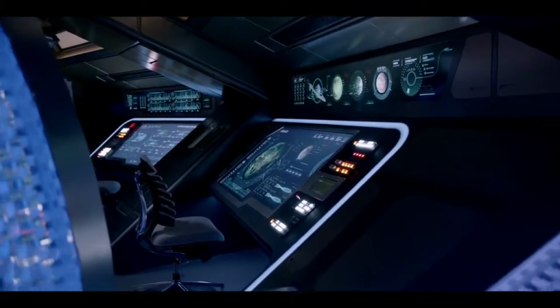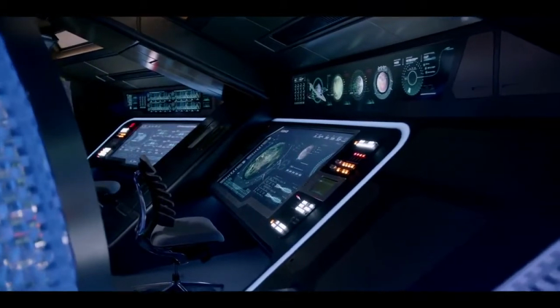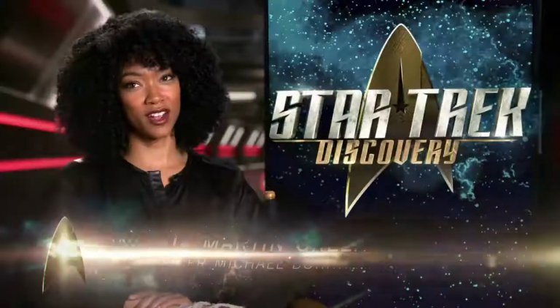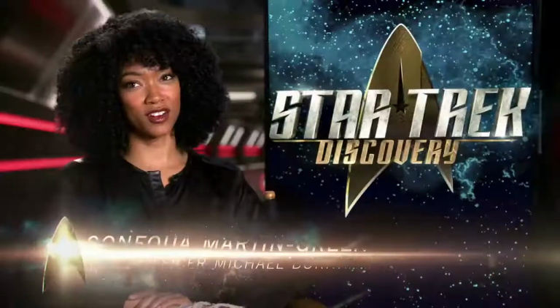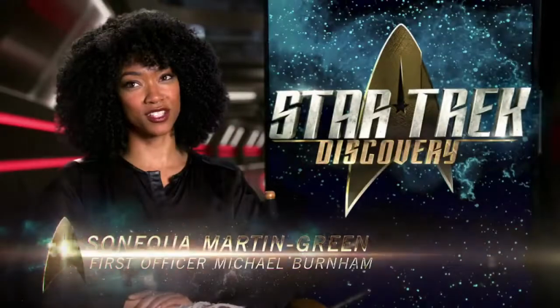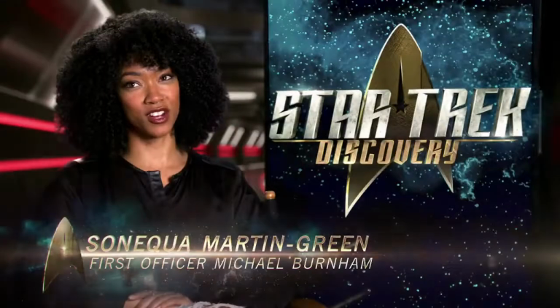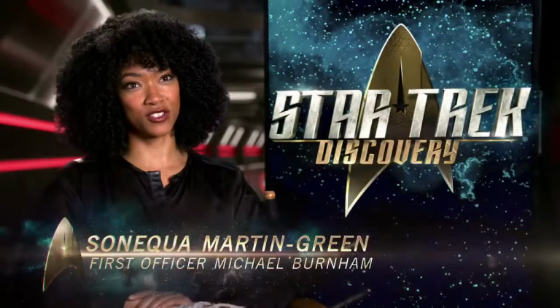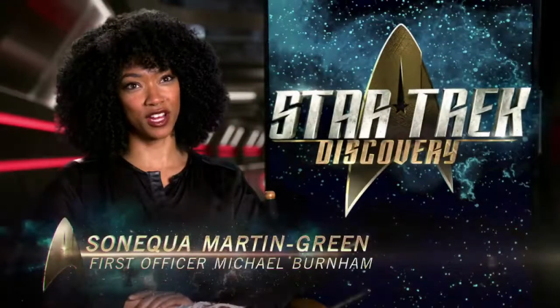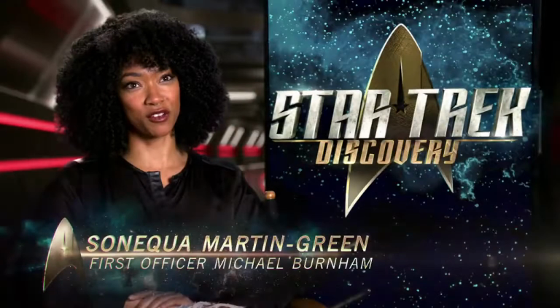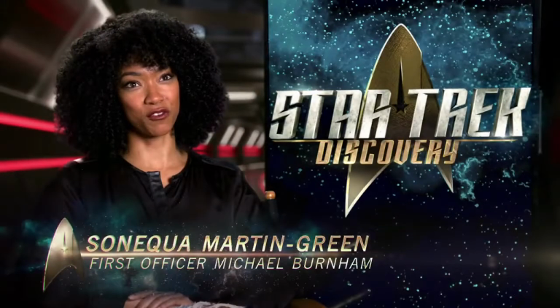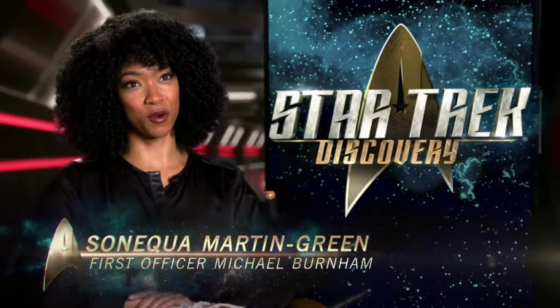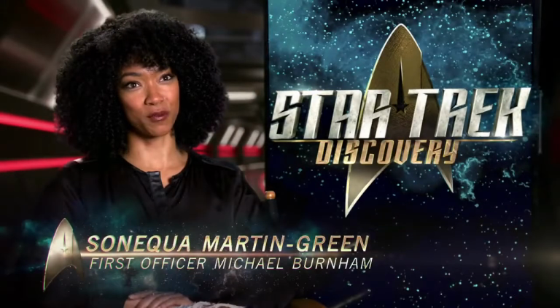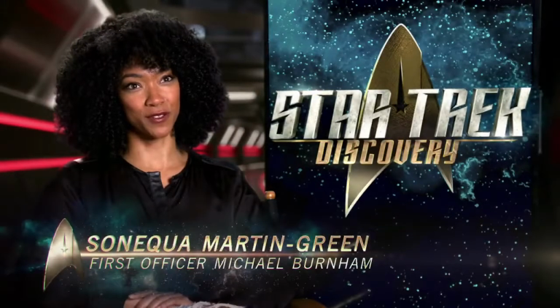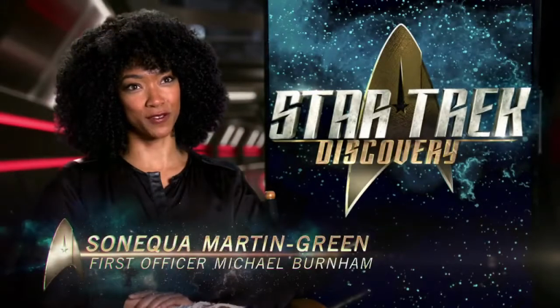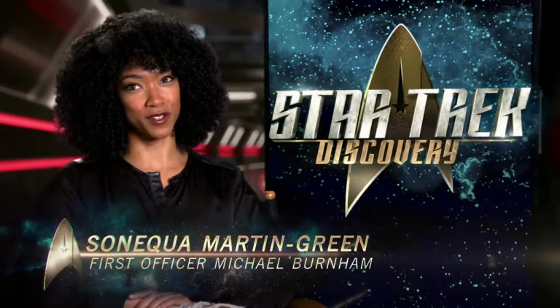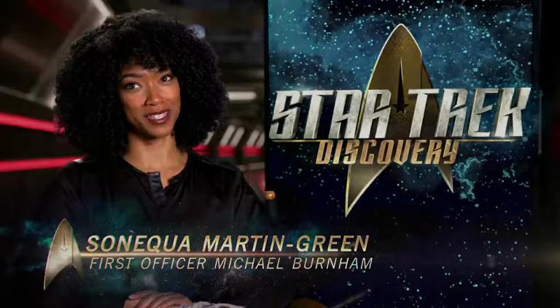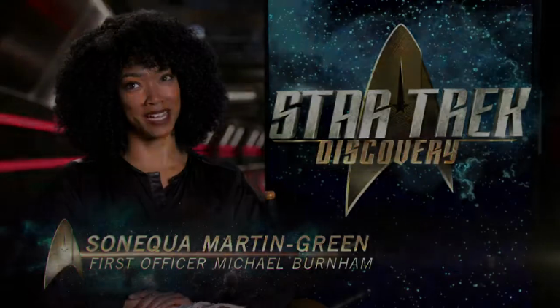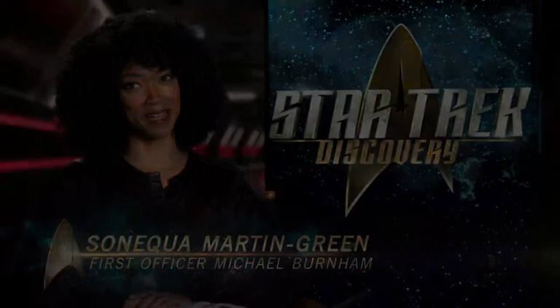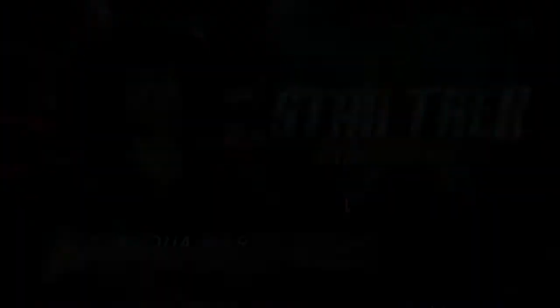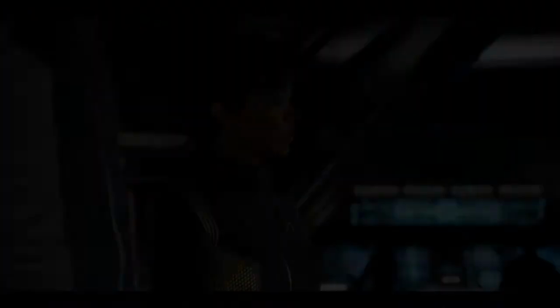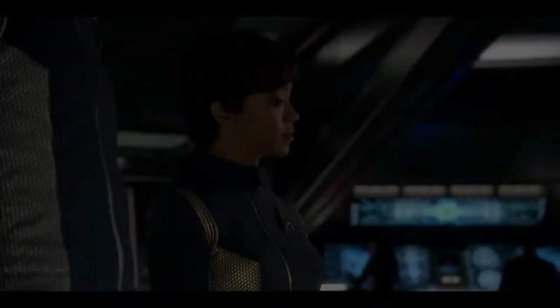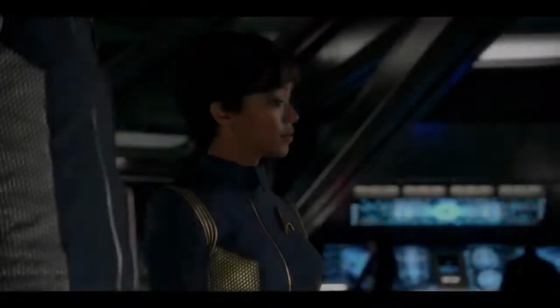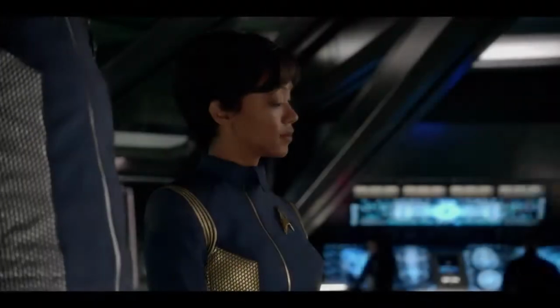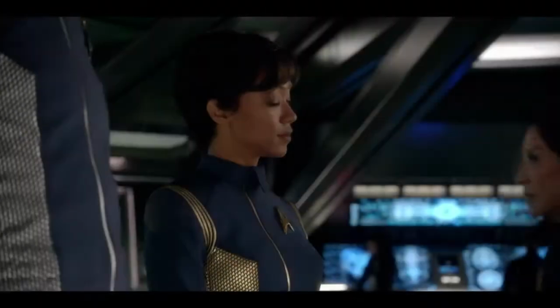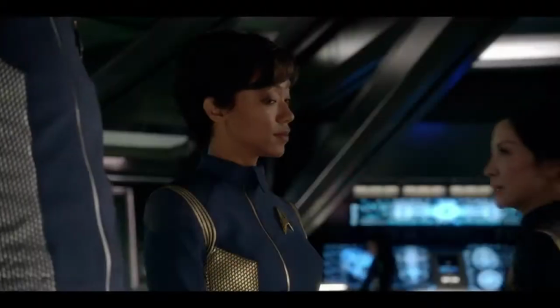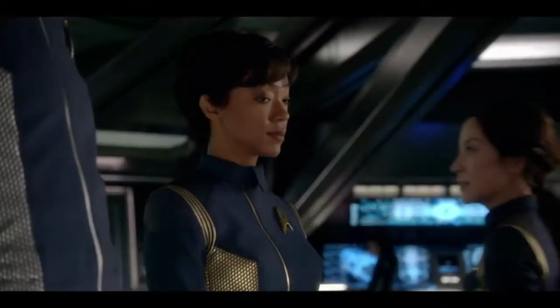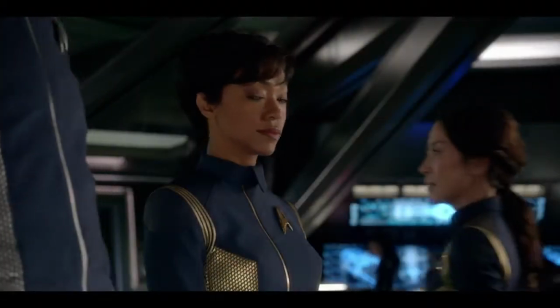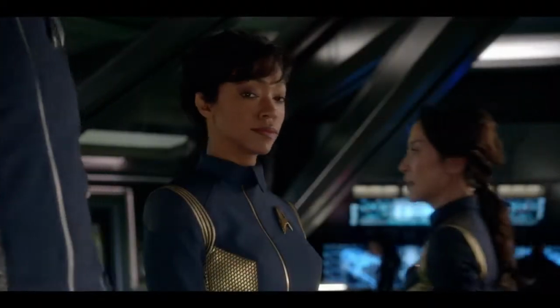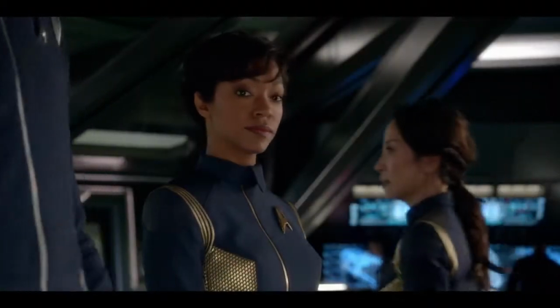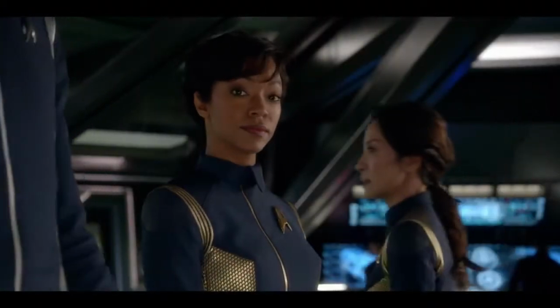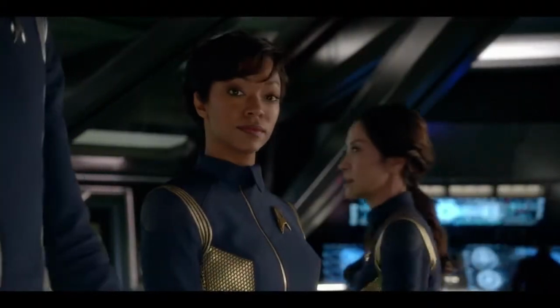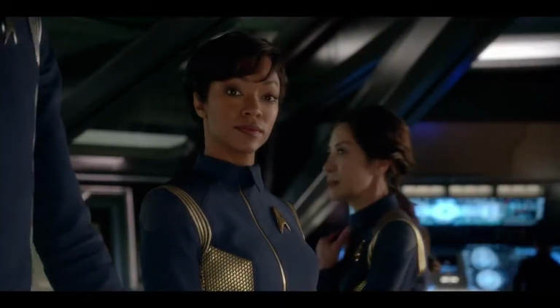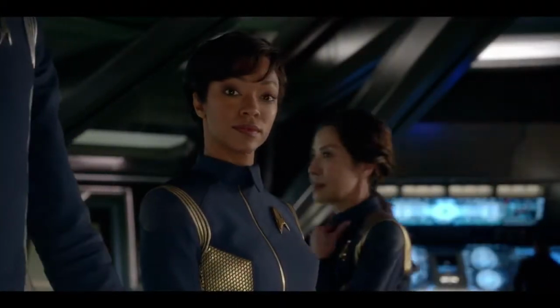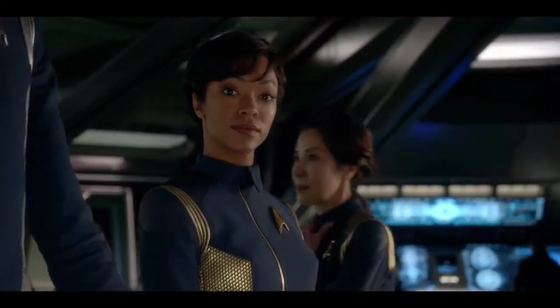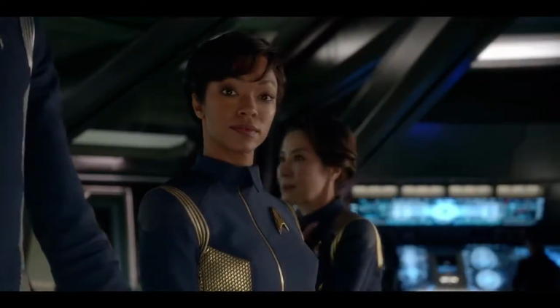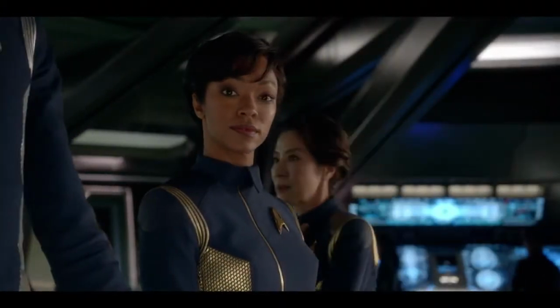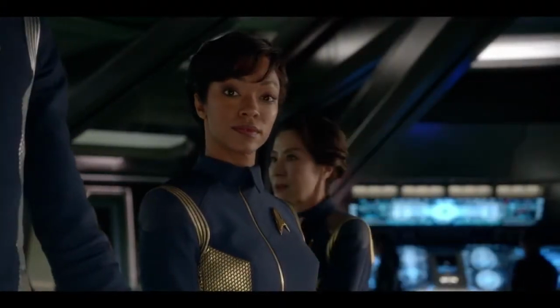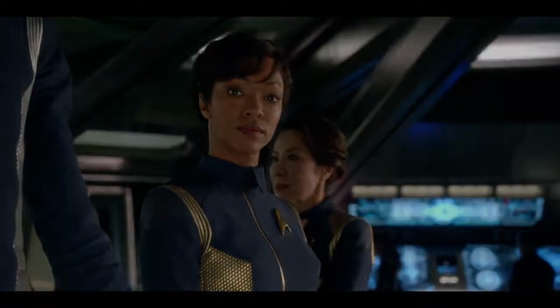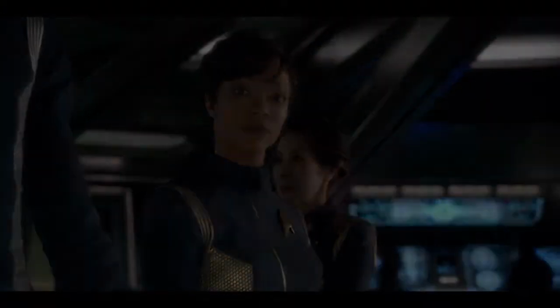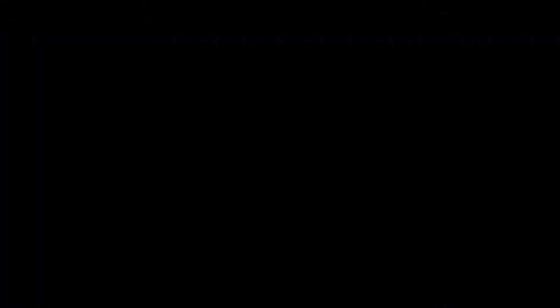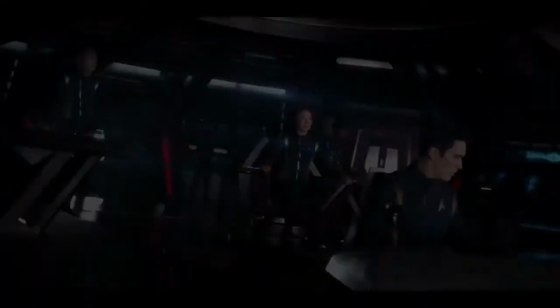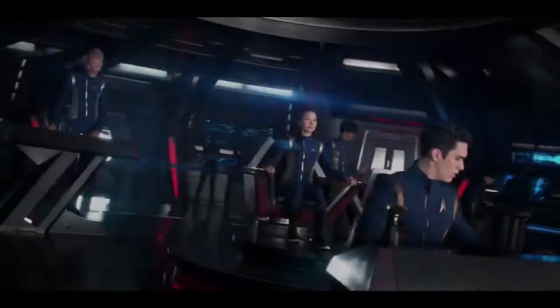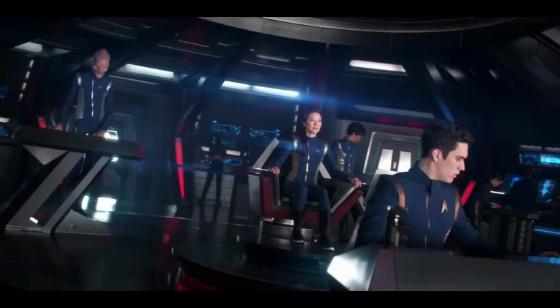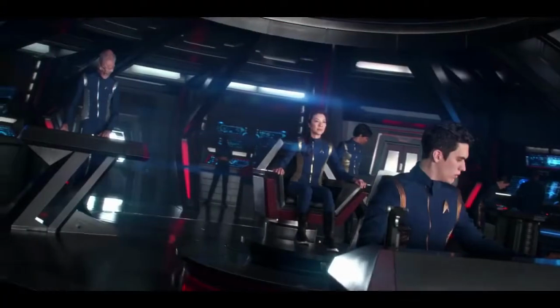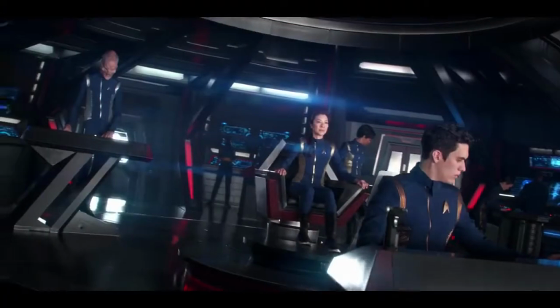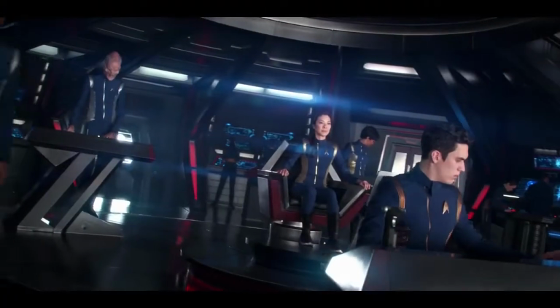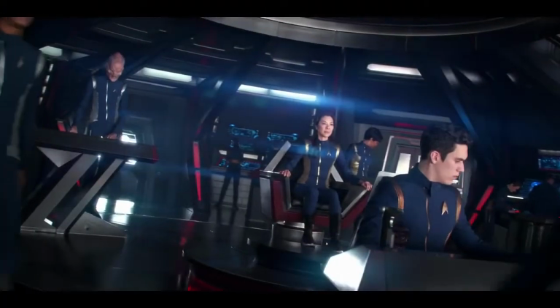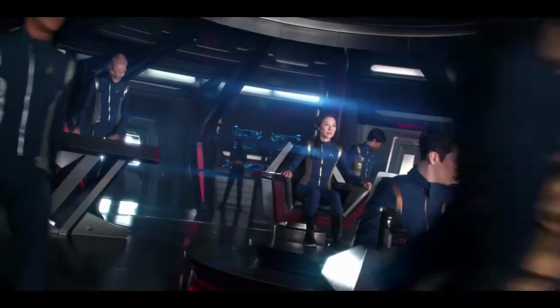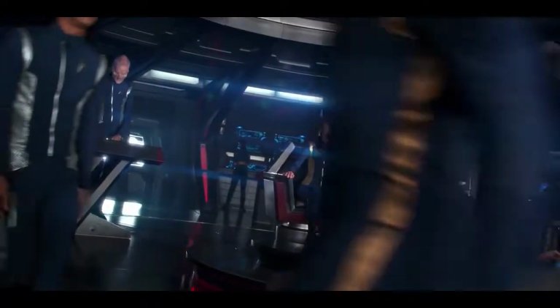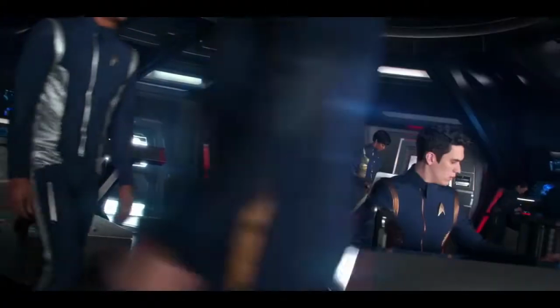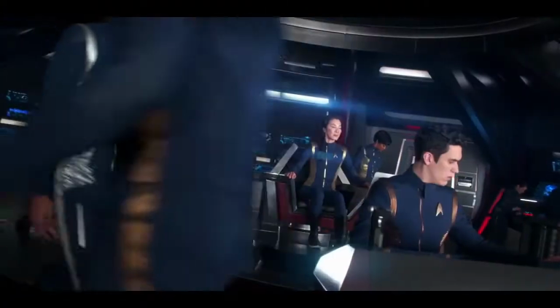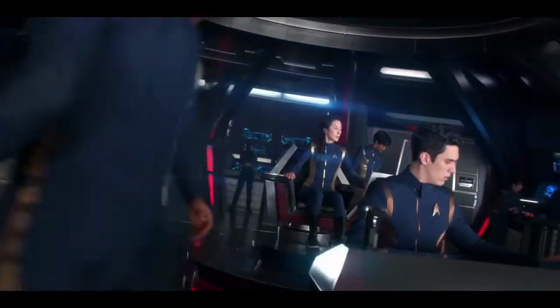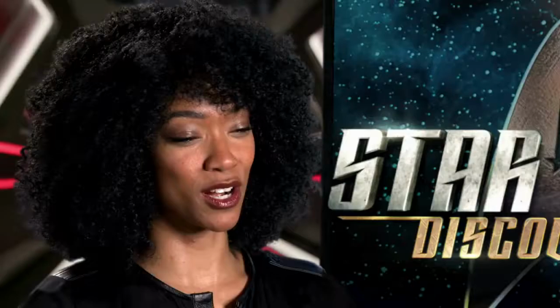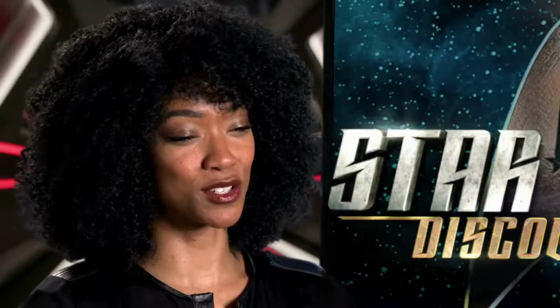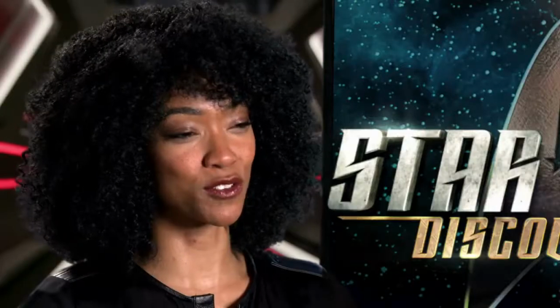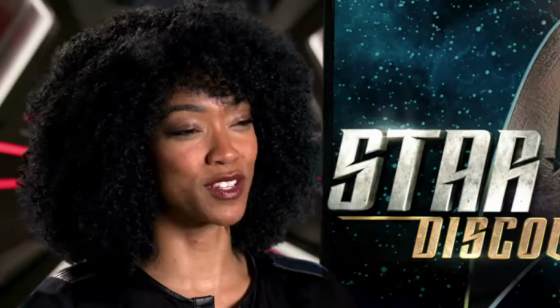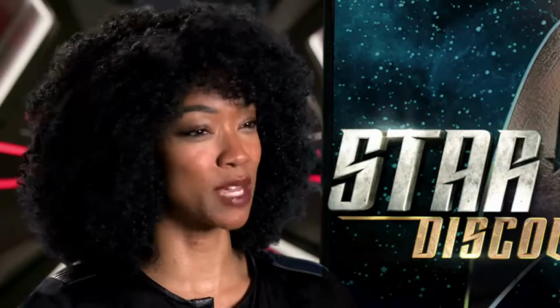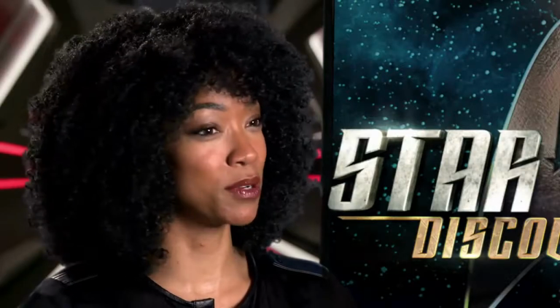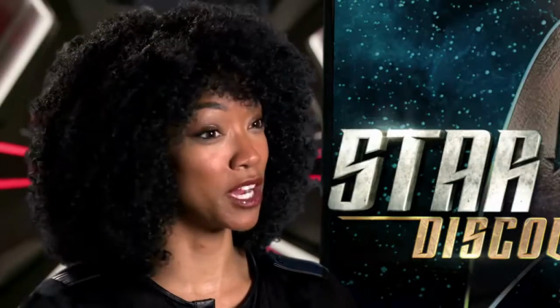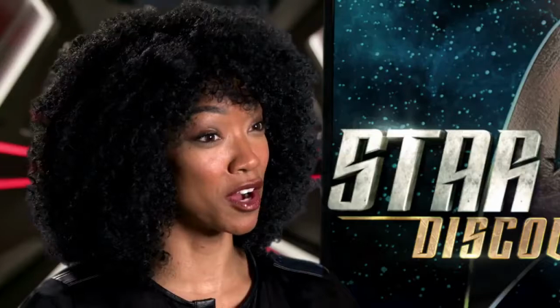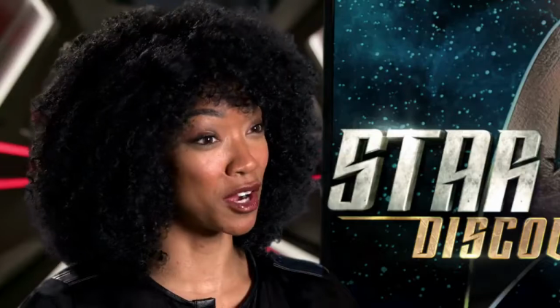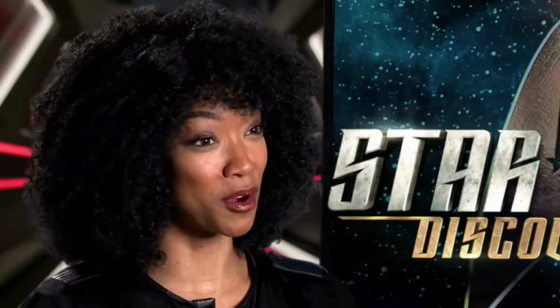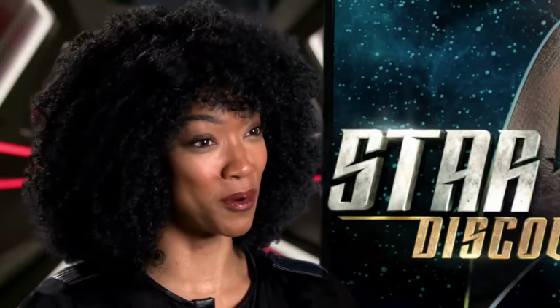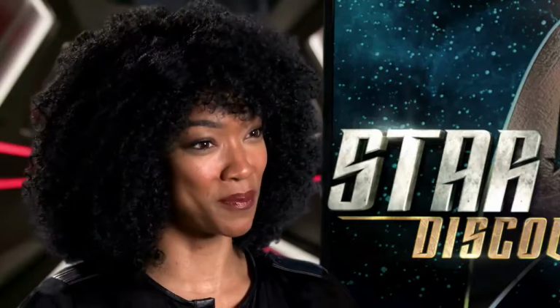Putting on a Star Trek uniform for the first time, it feels like putting on a world, but it also feels like putting on home.